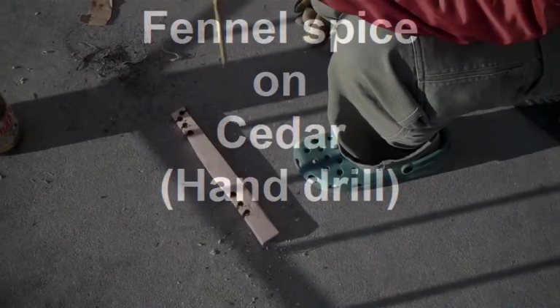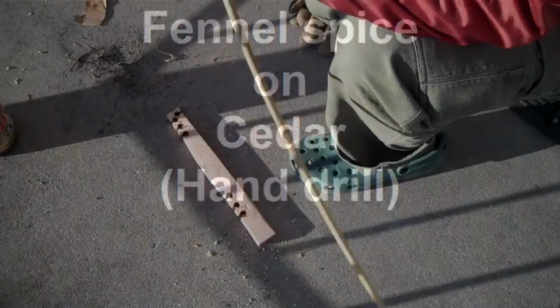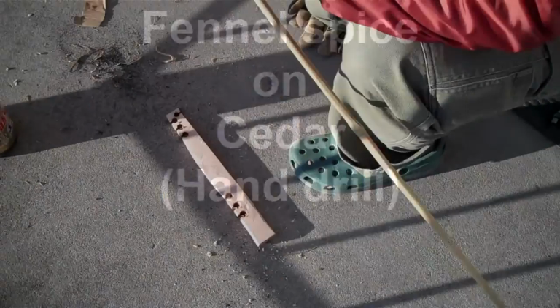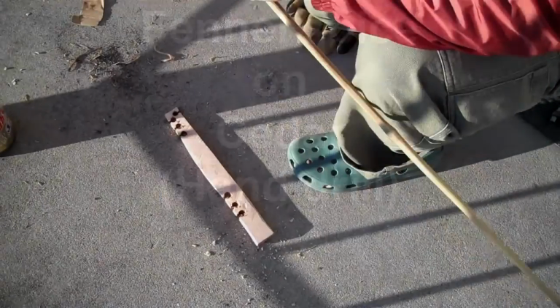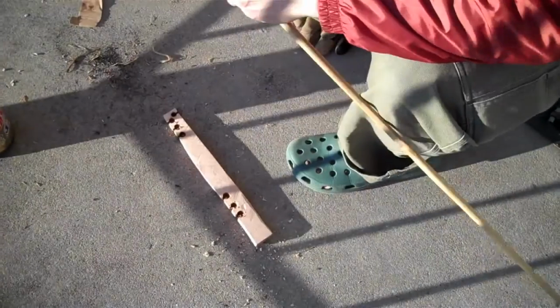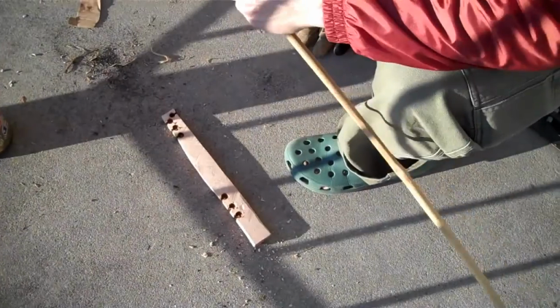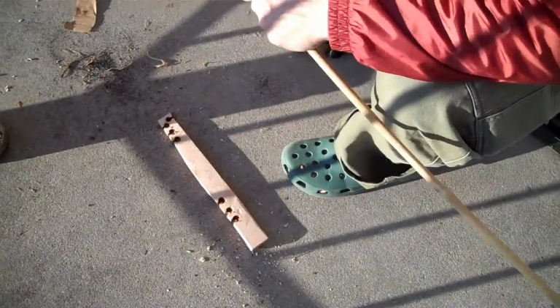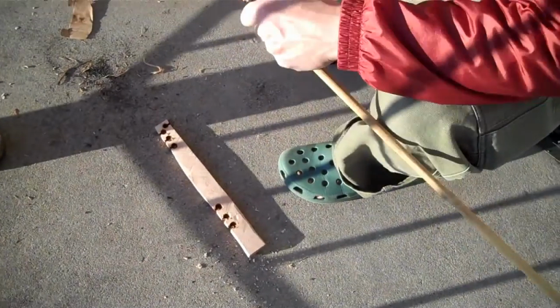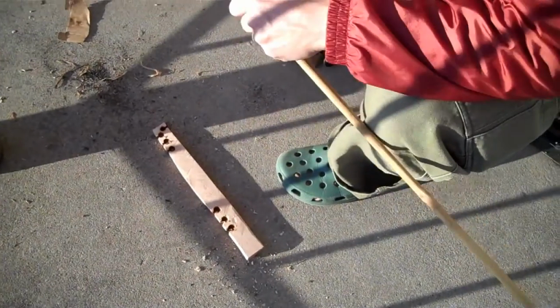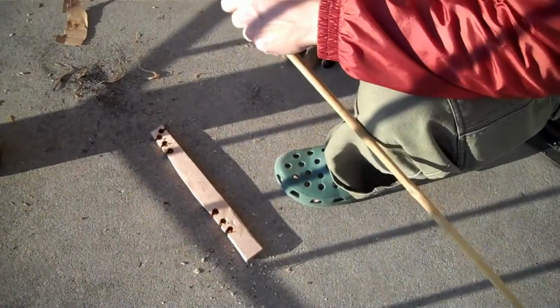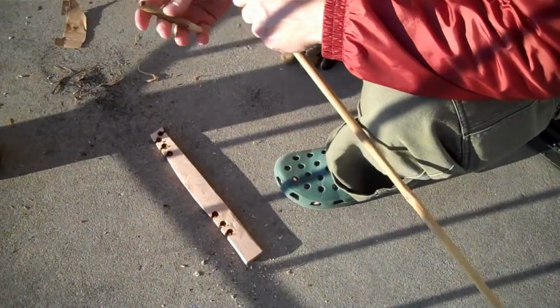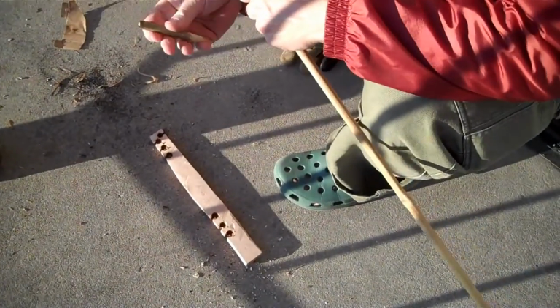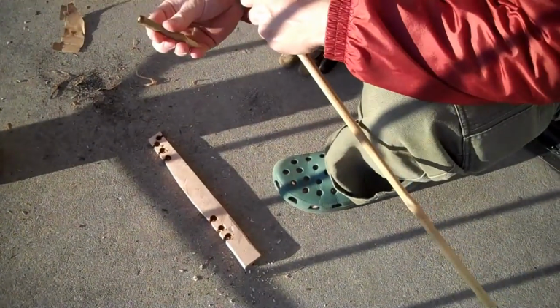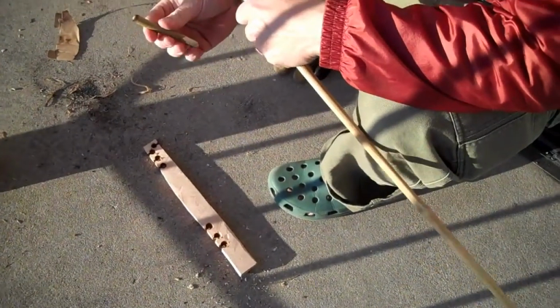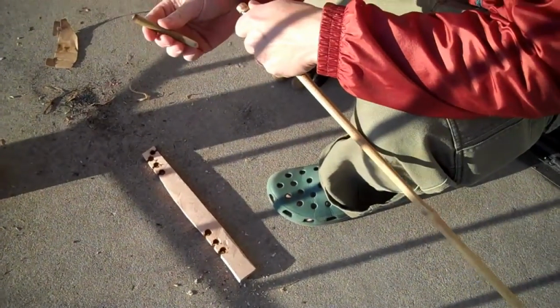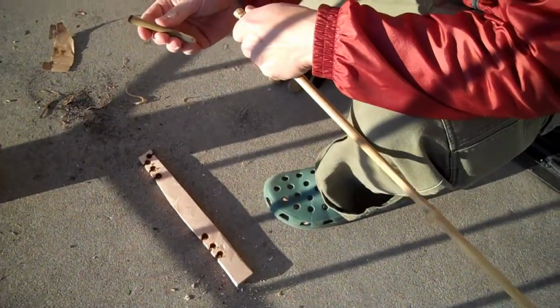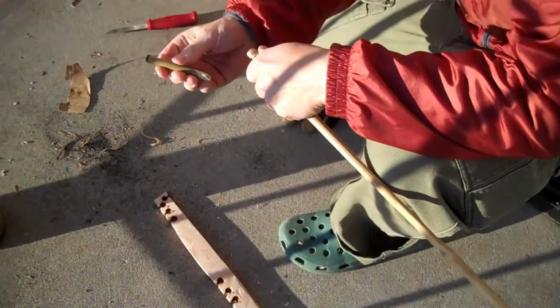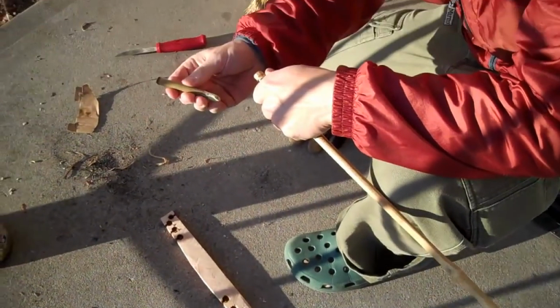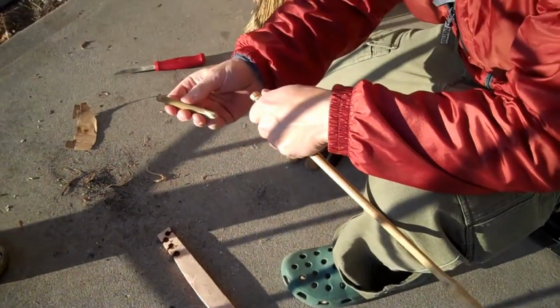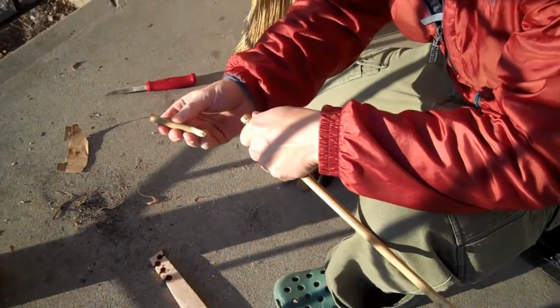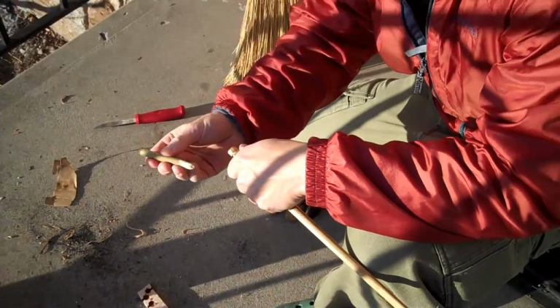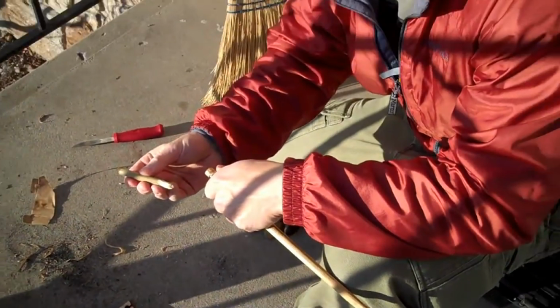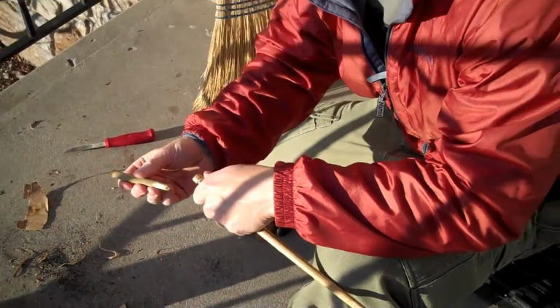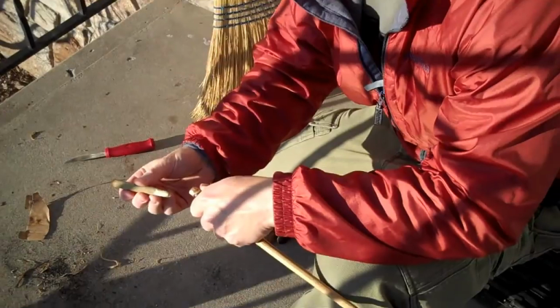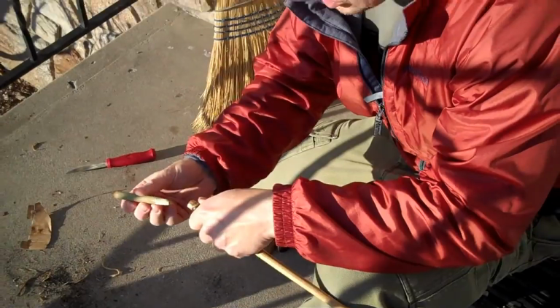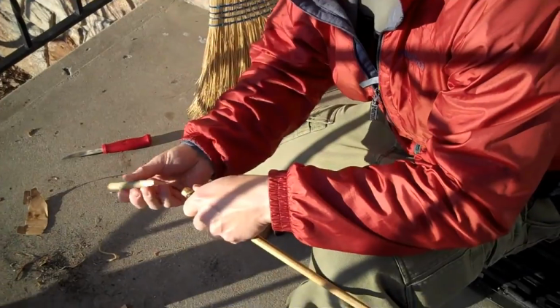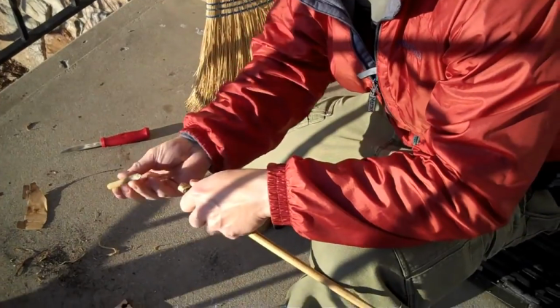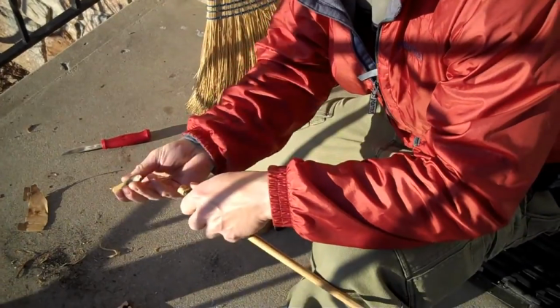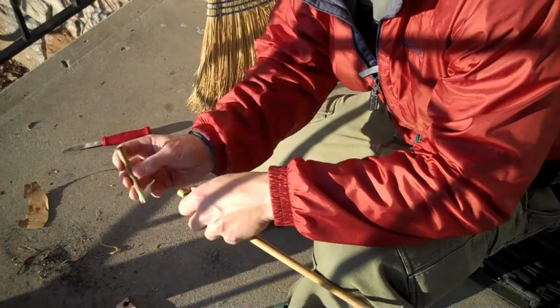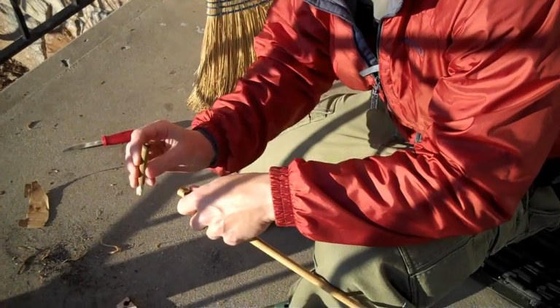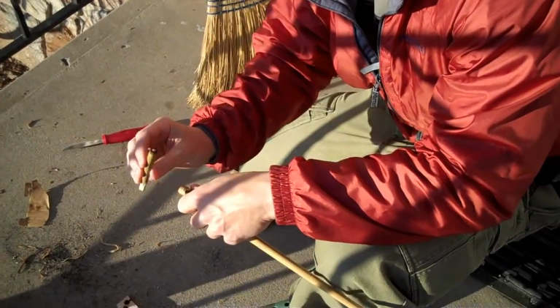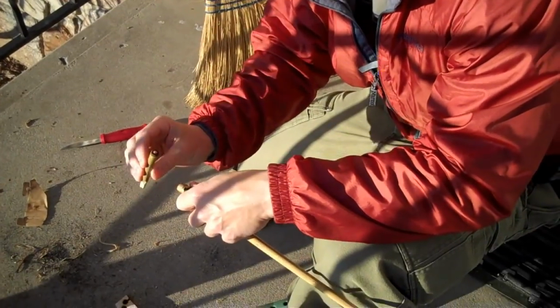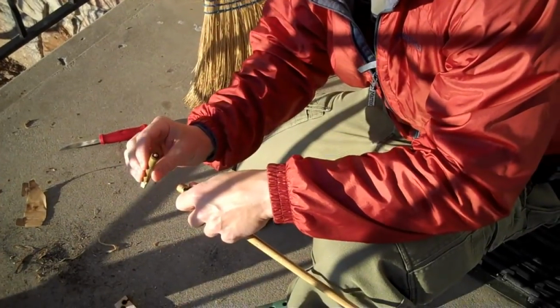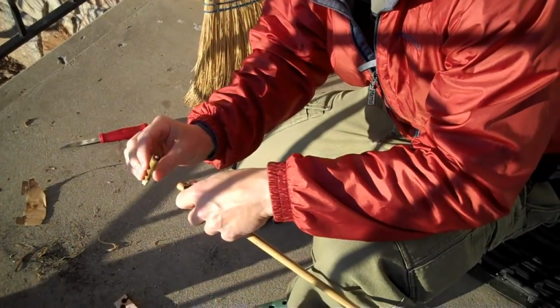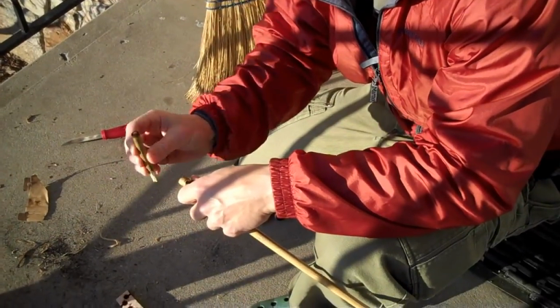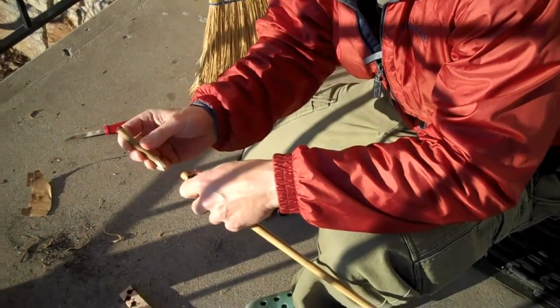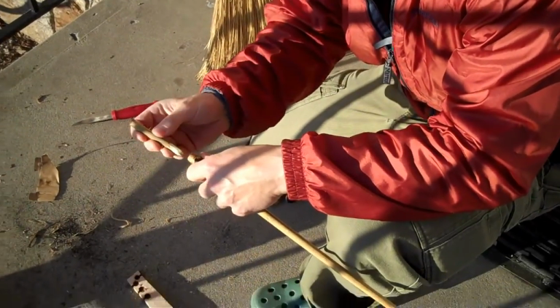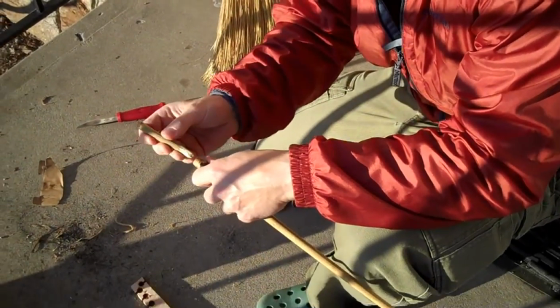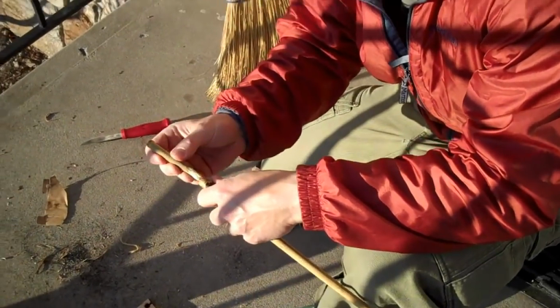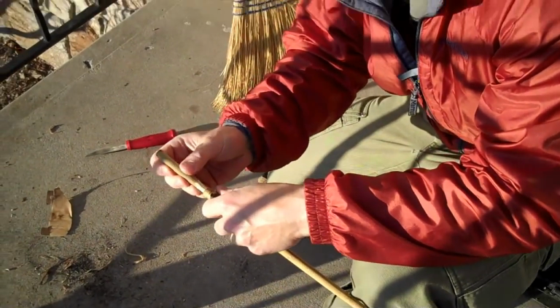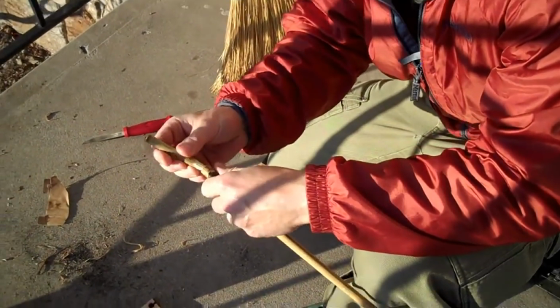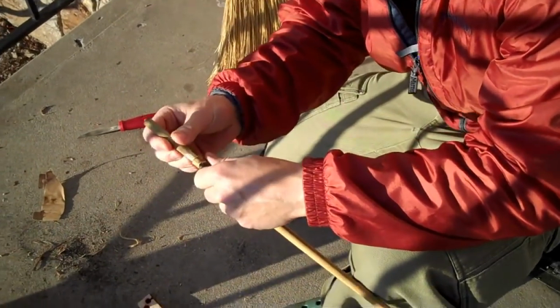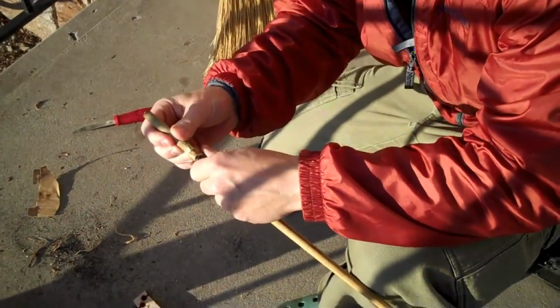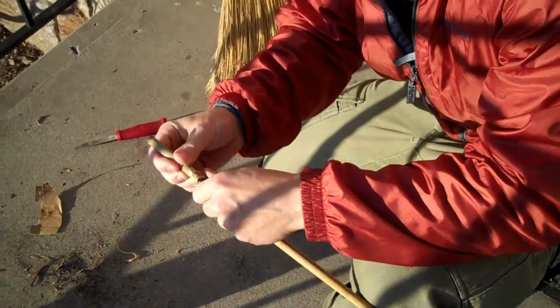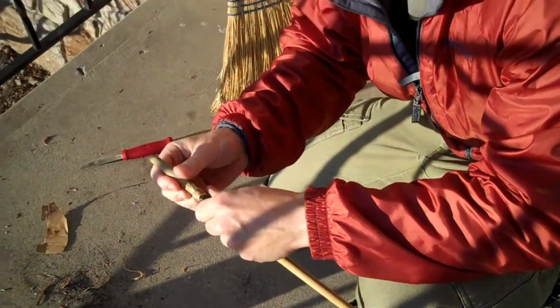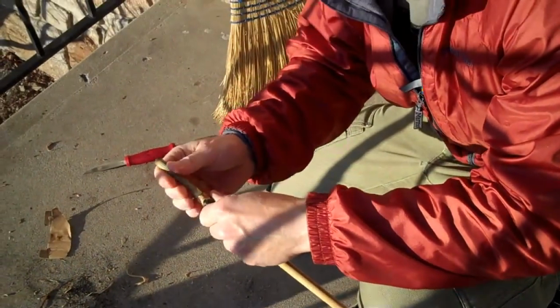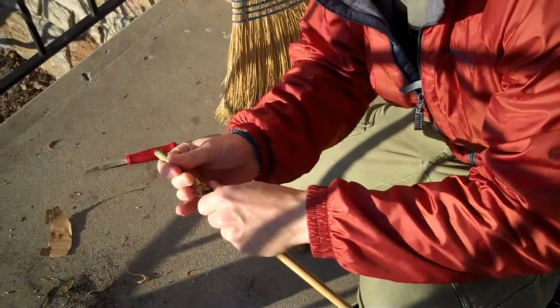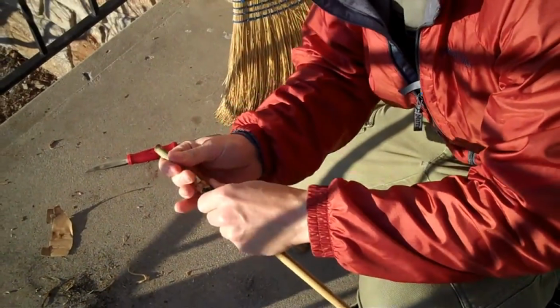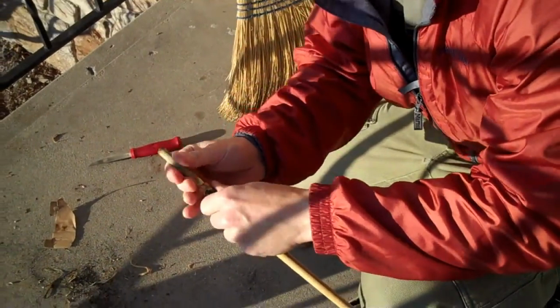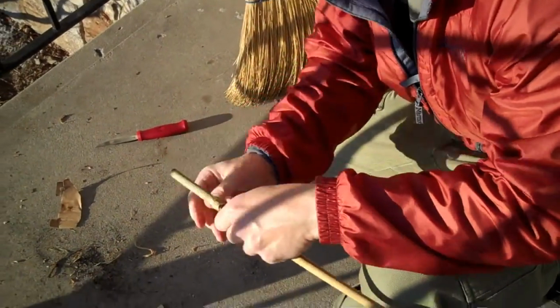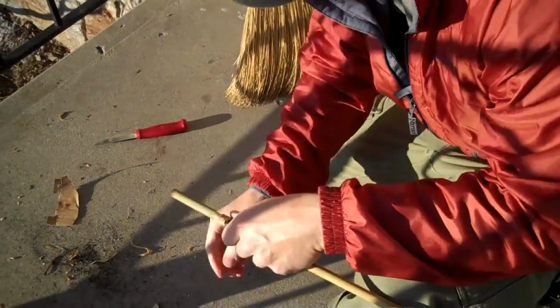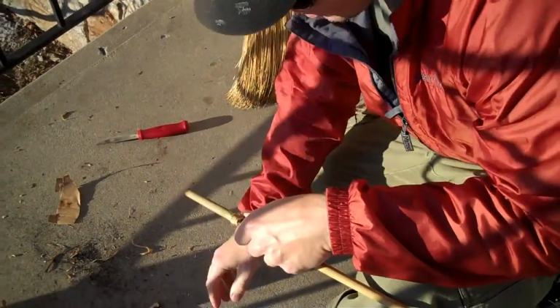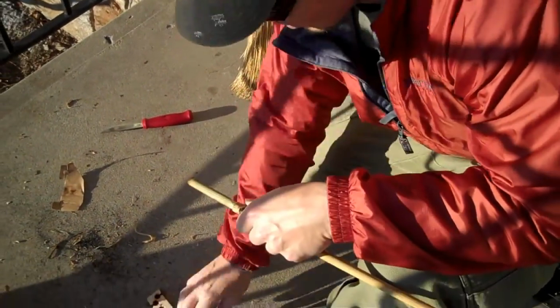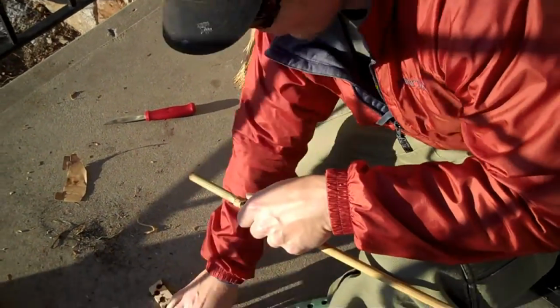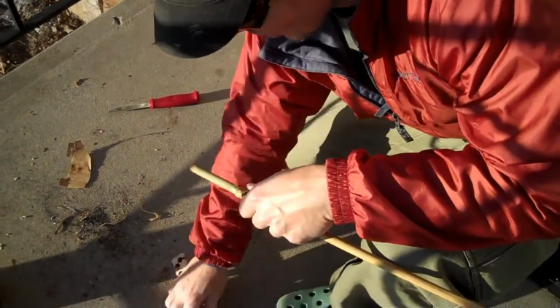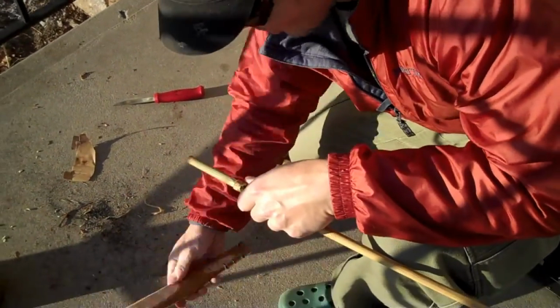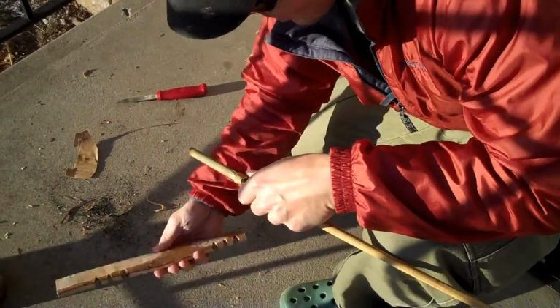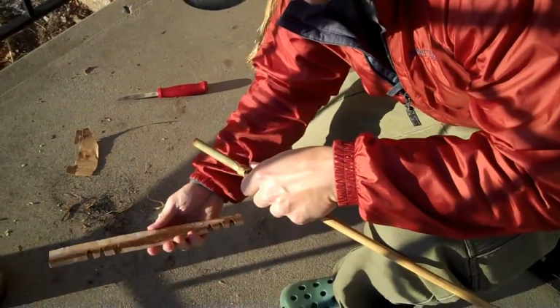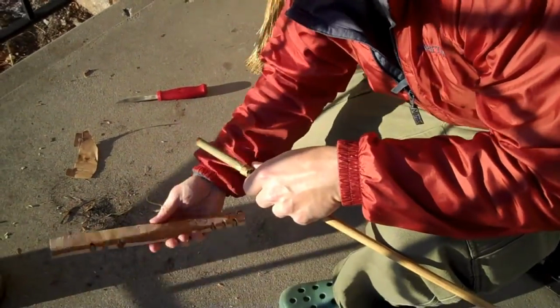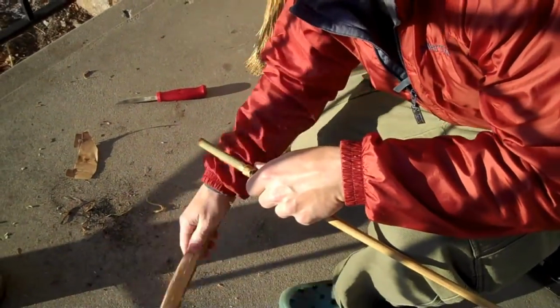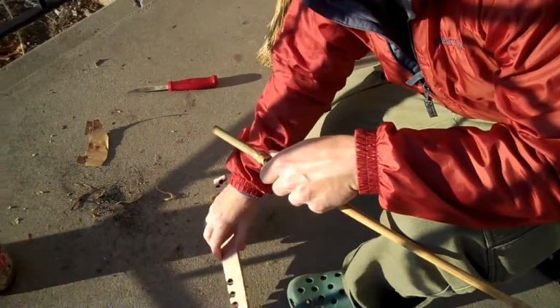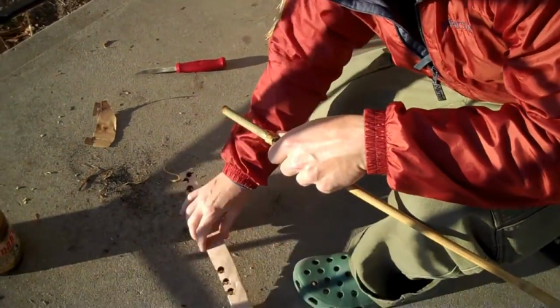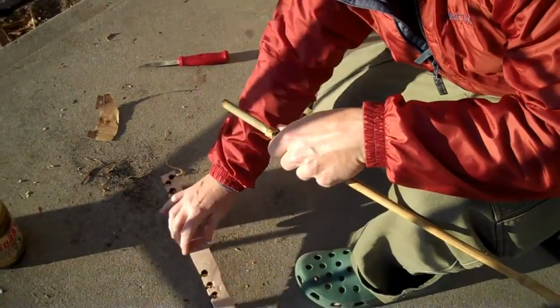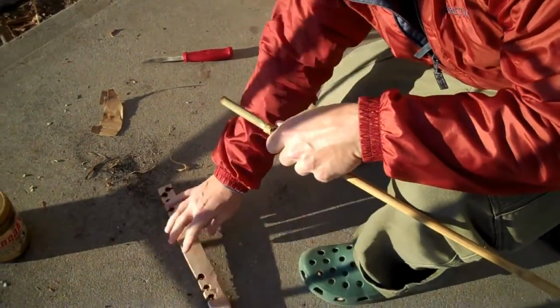This is a semi-green piece of fennel spice plug. I just did one video and it worked really well on a regular piece of cedar.